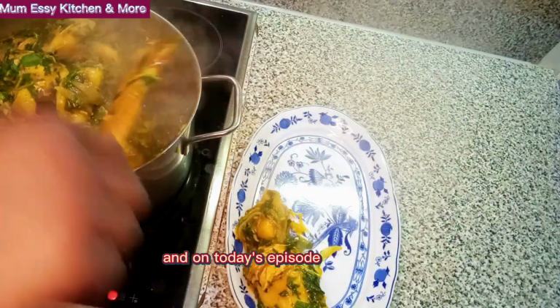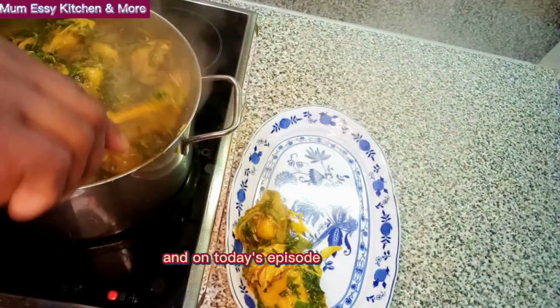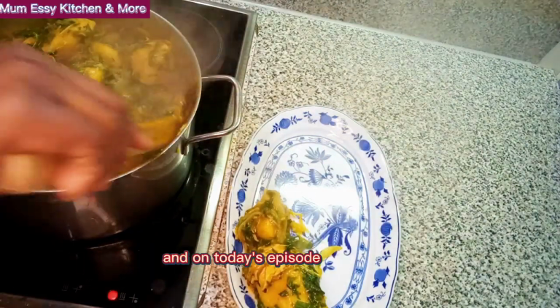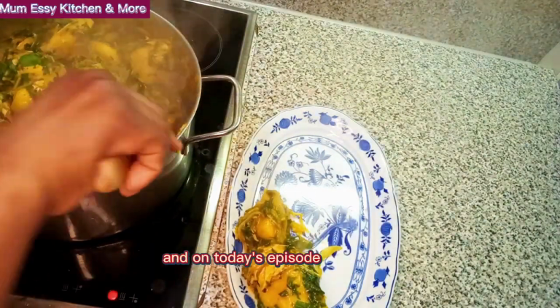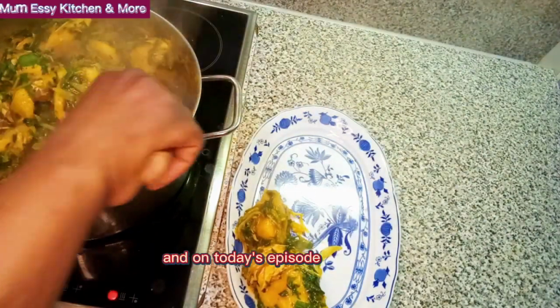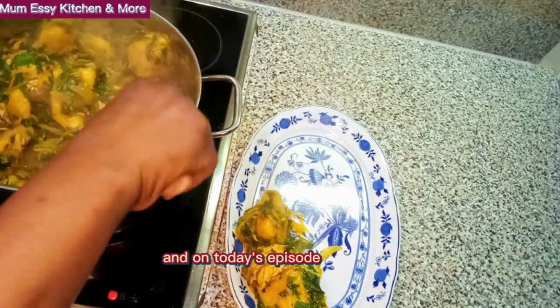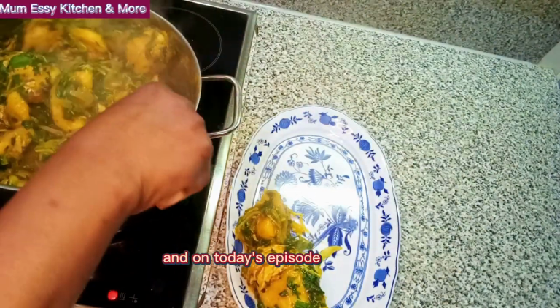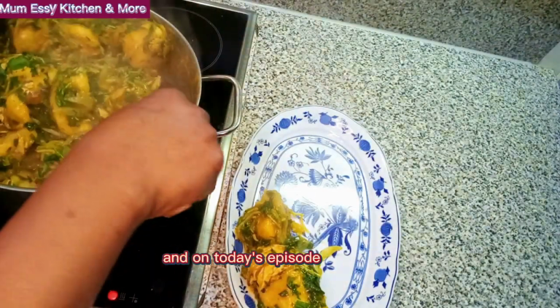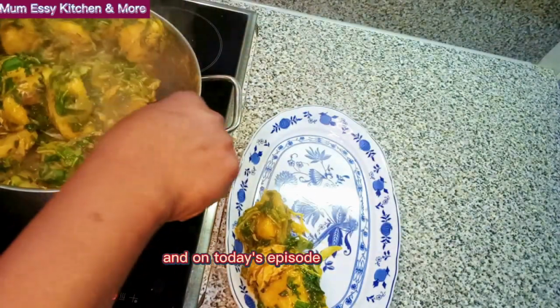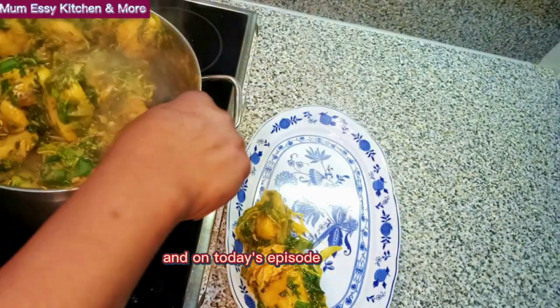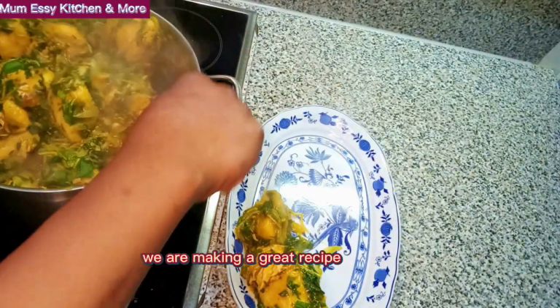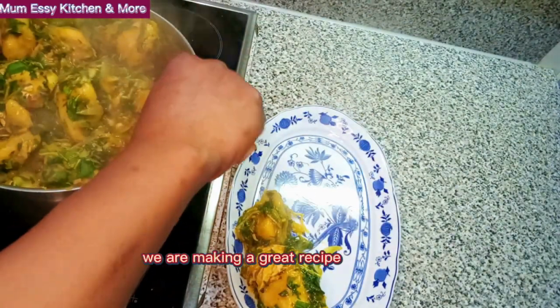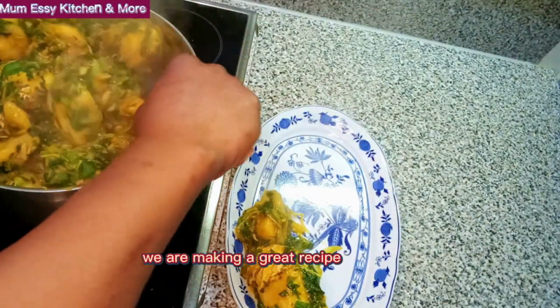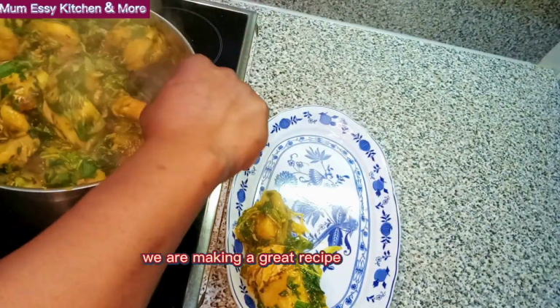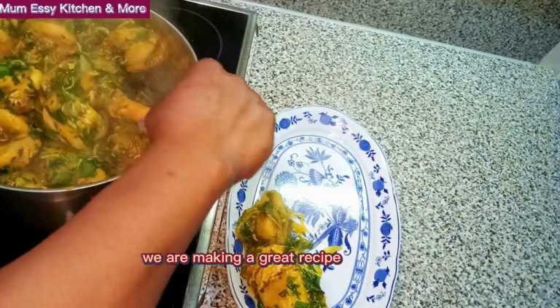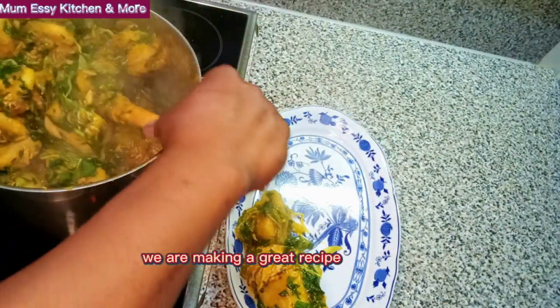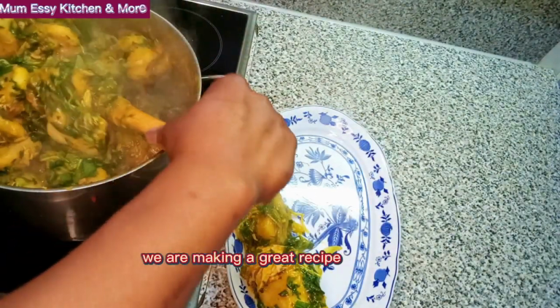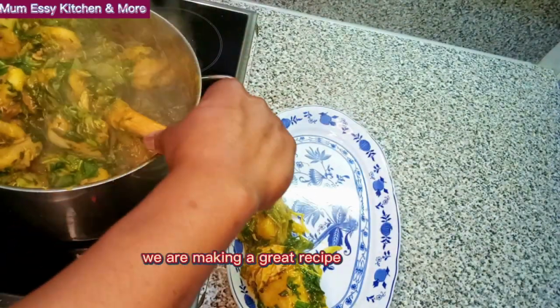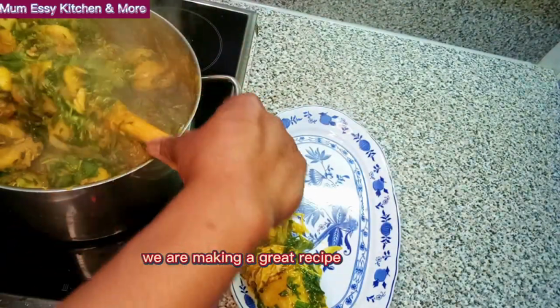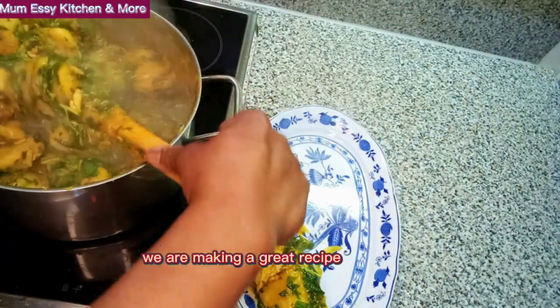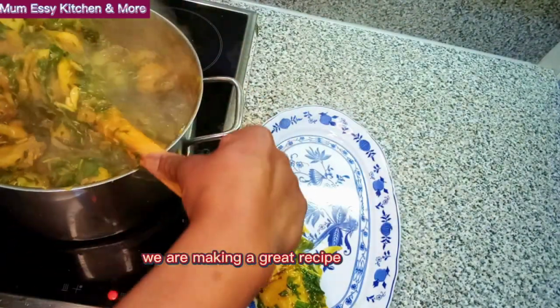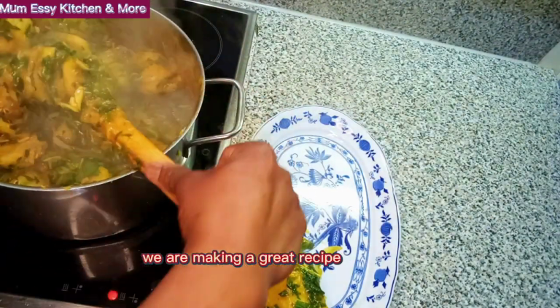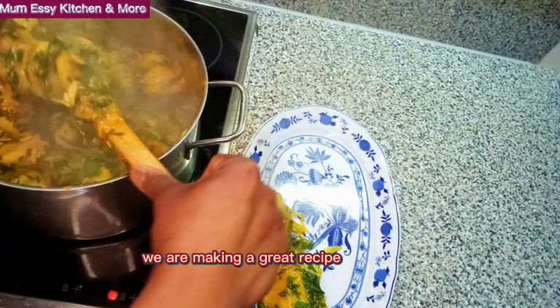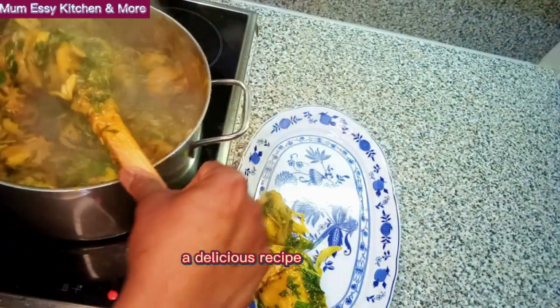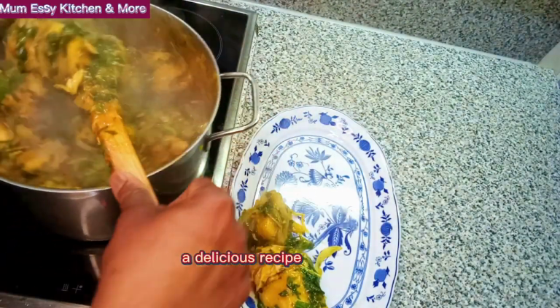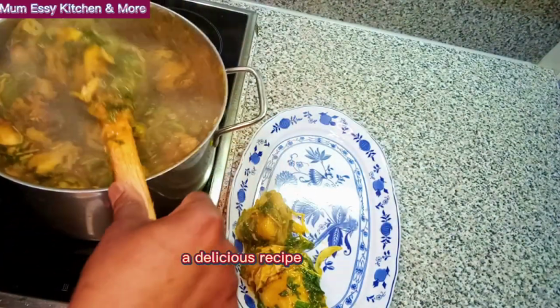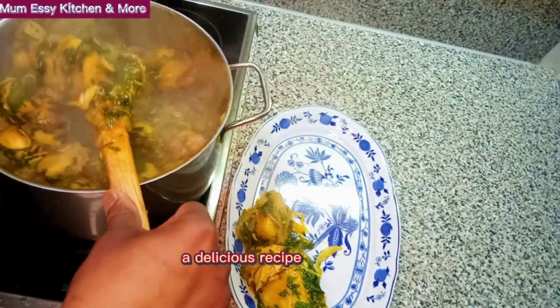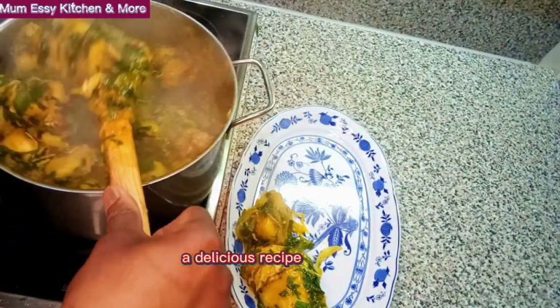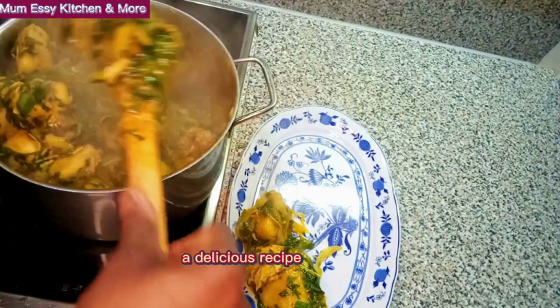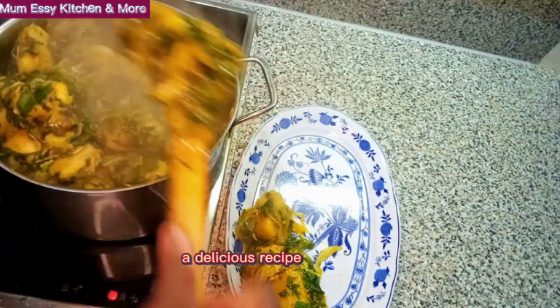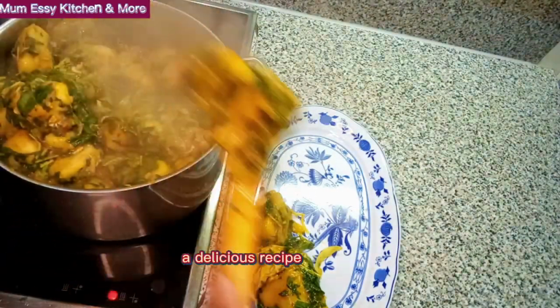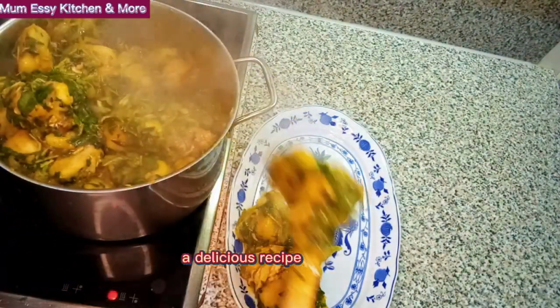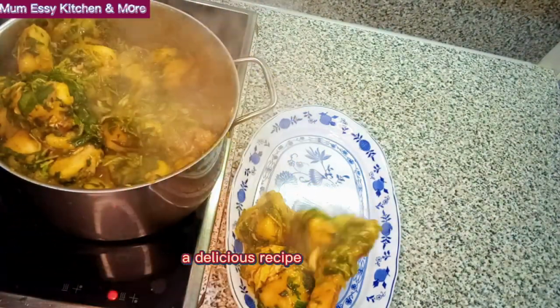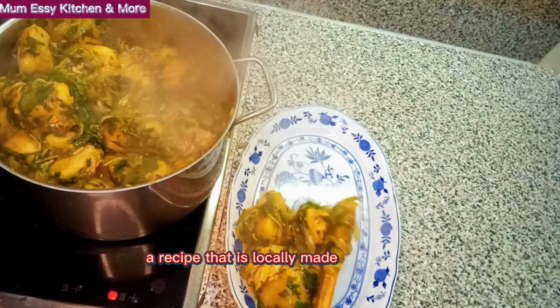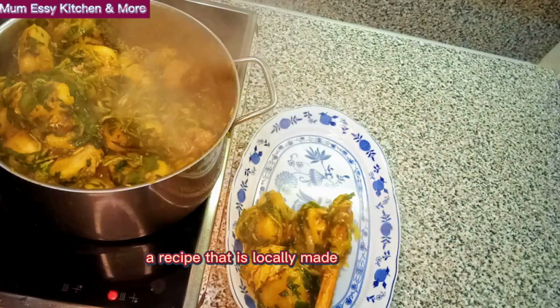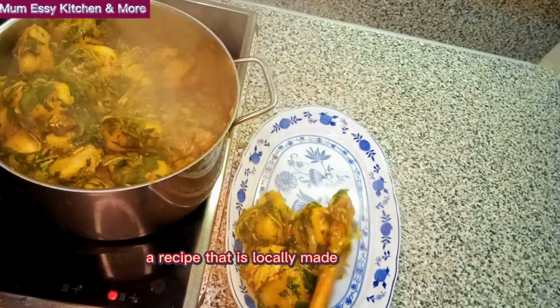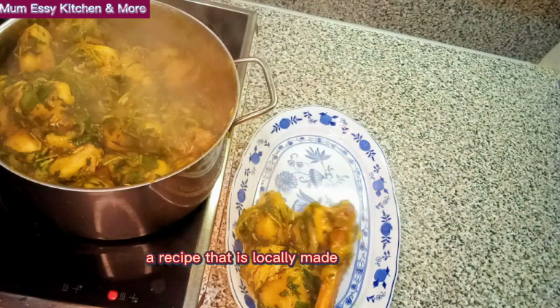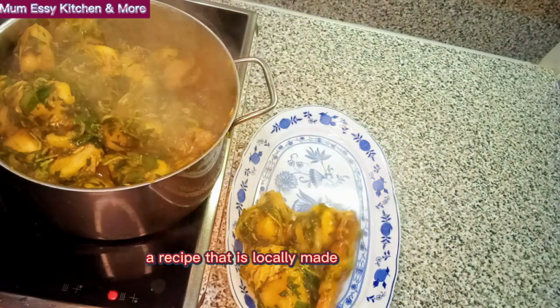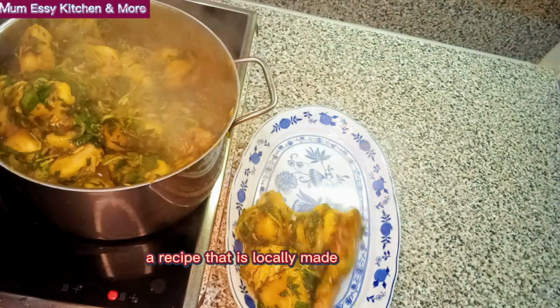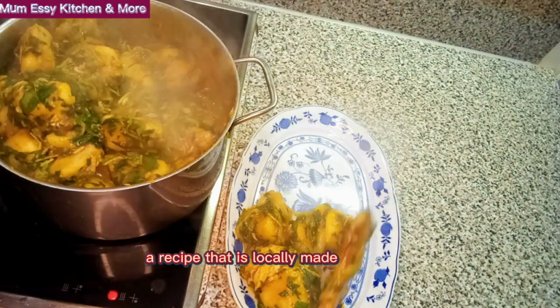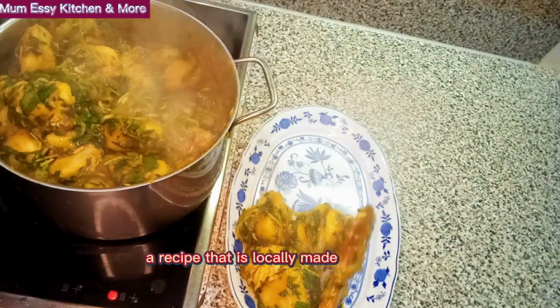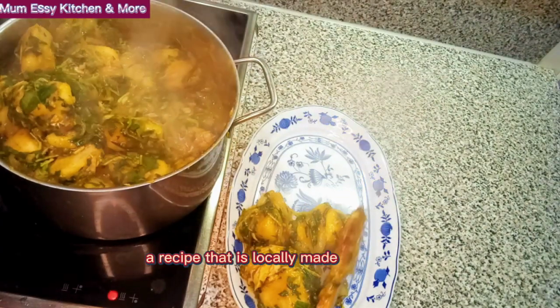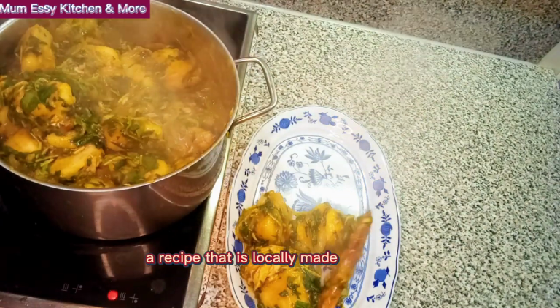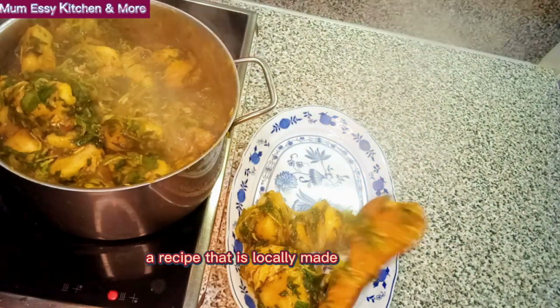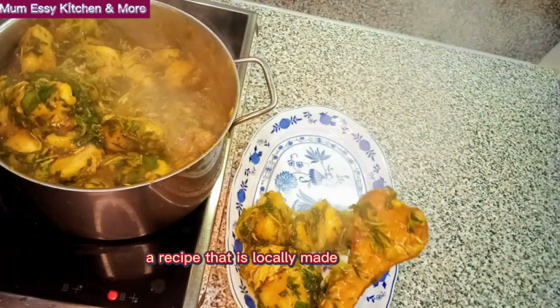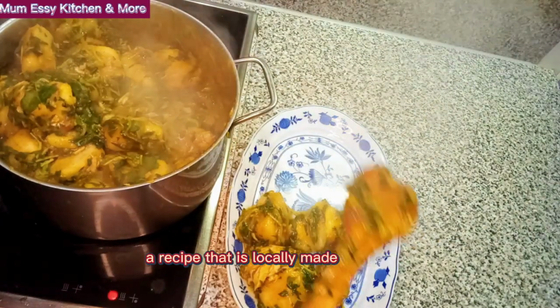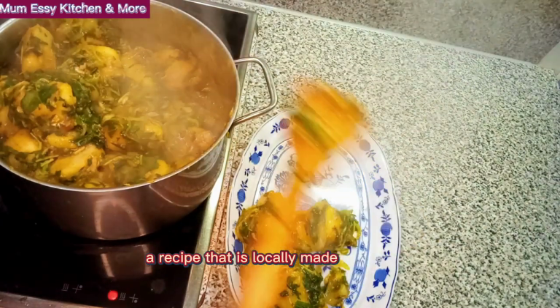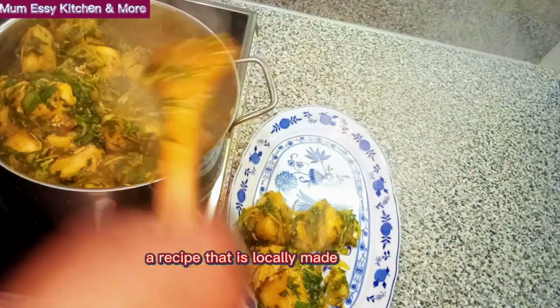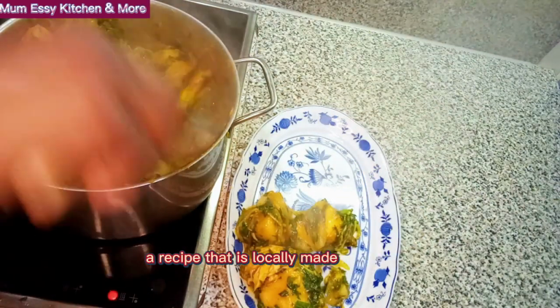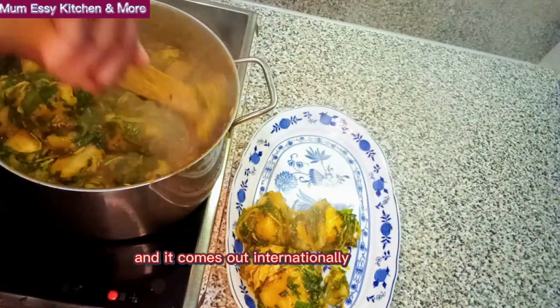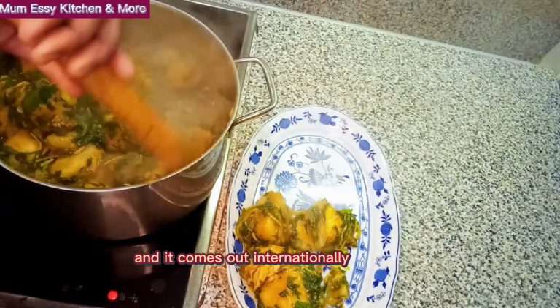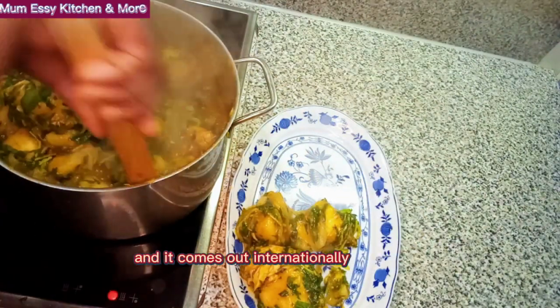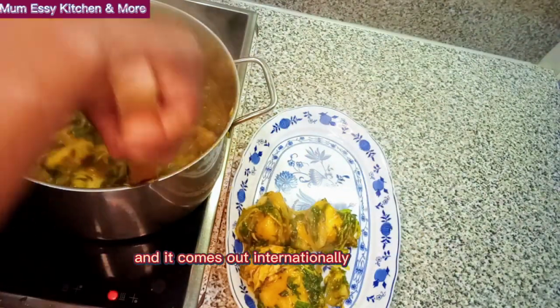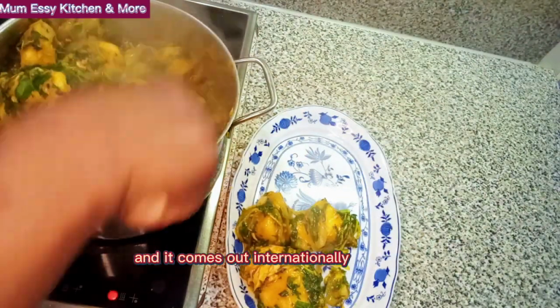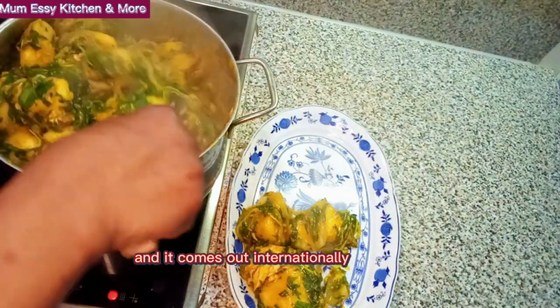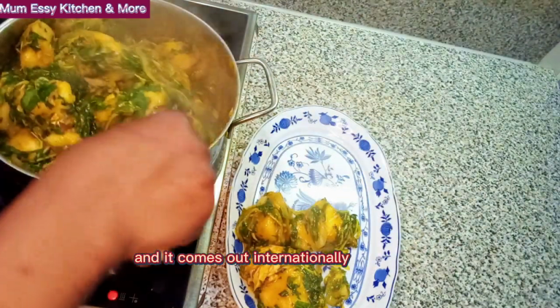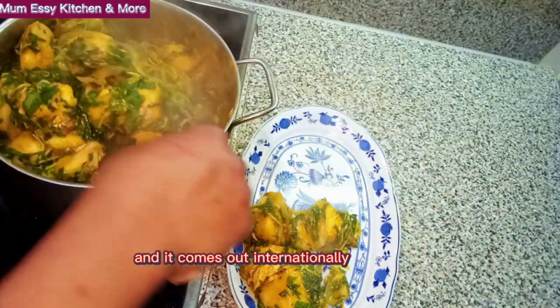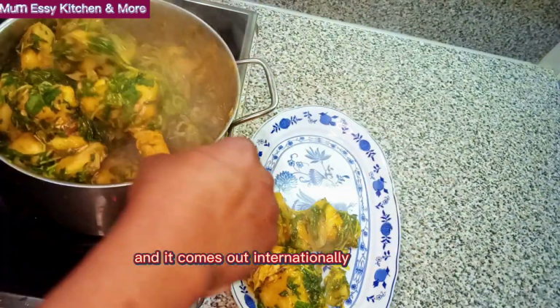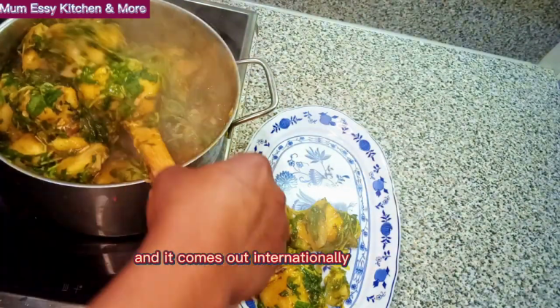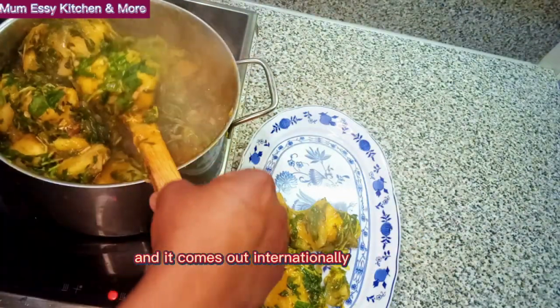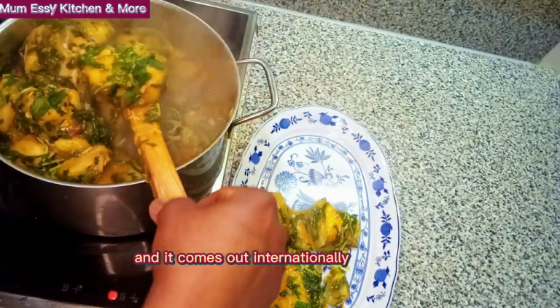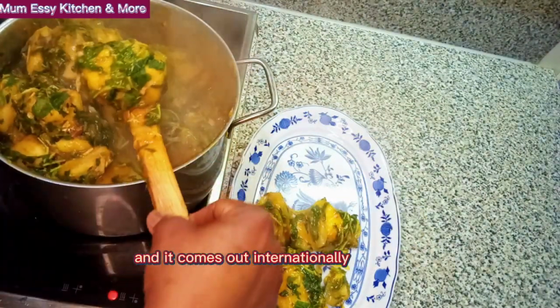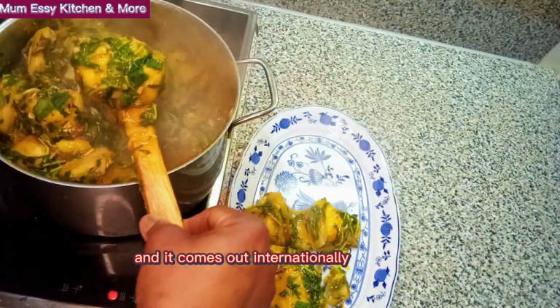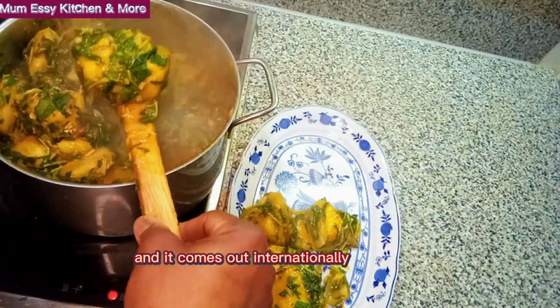On today's episode, we are making a great recipe, a delicious recipe, a recipe that is locally made and it comes out internationally.